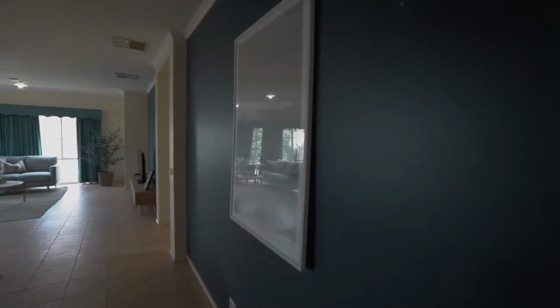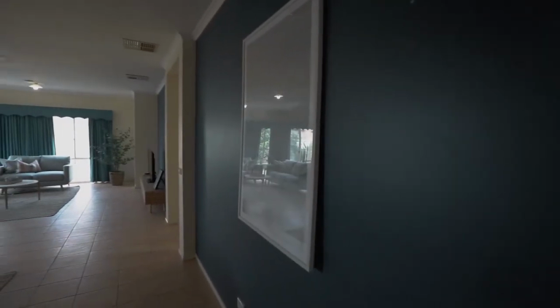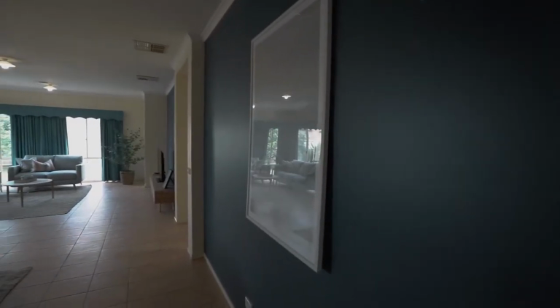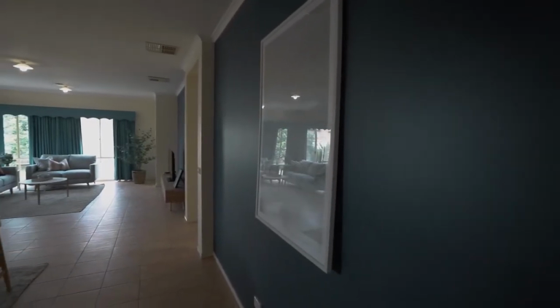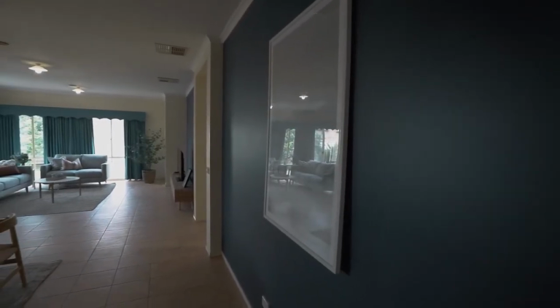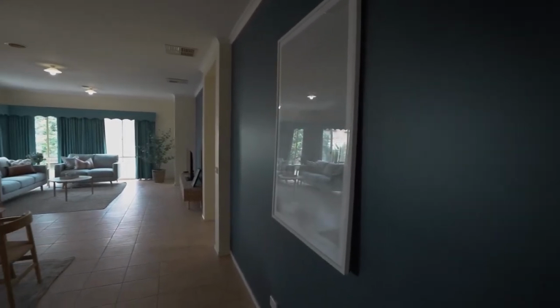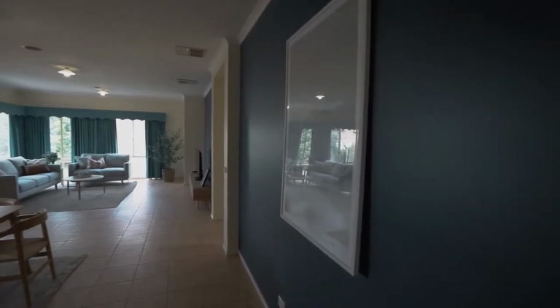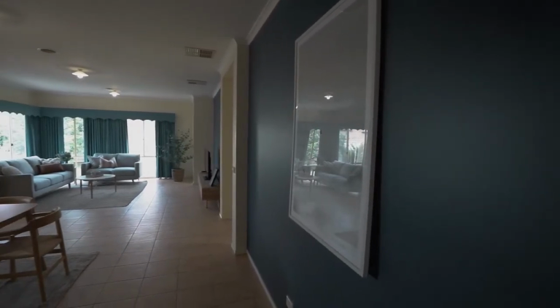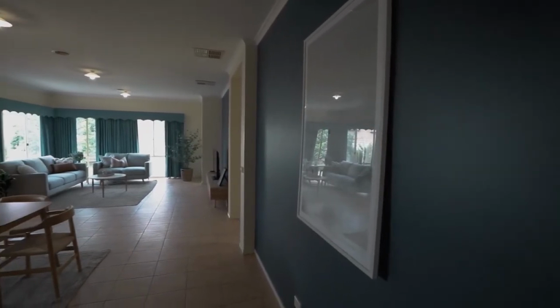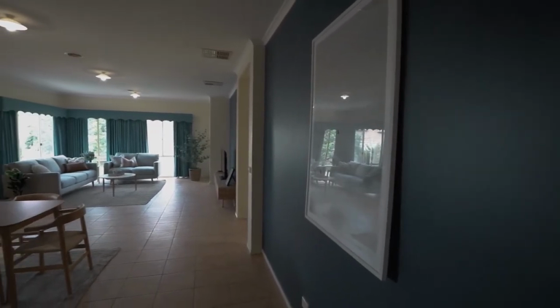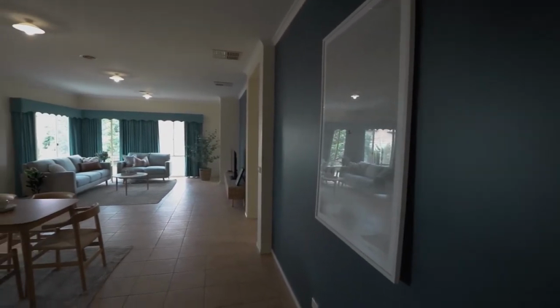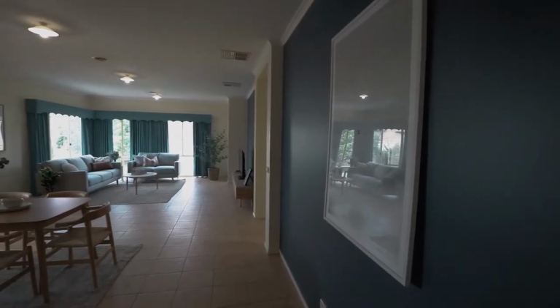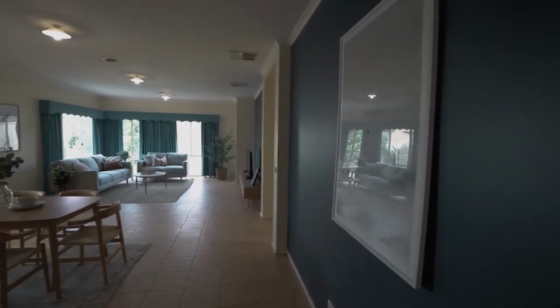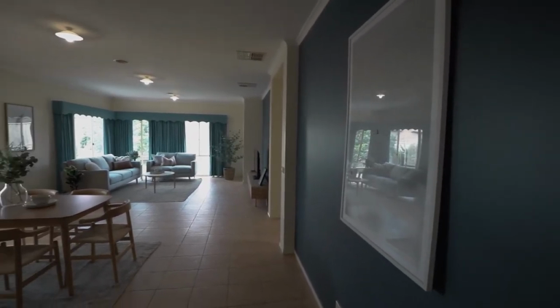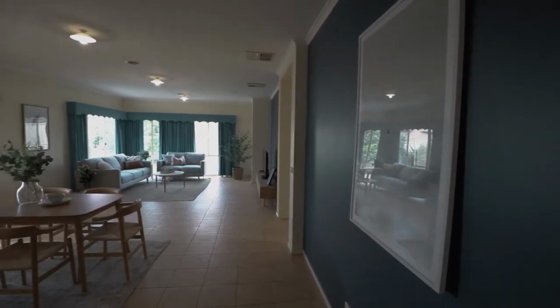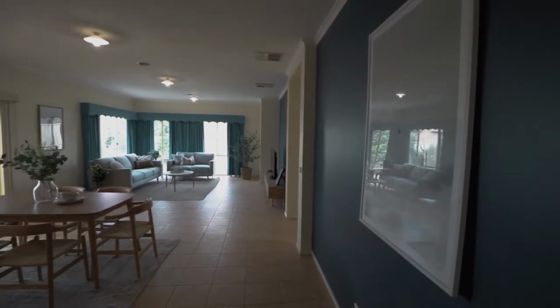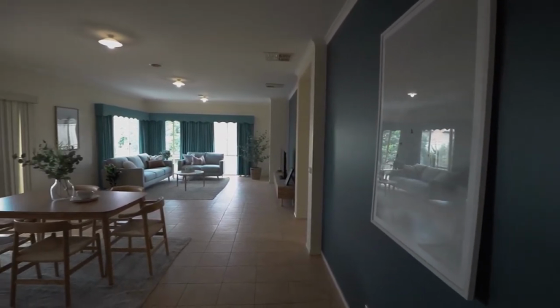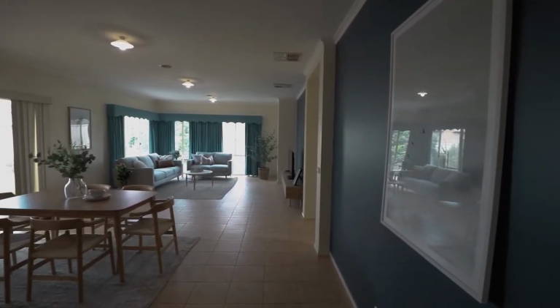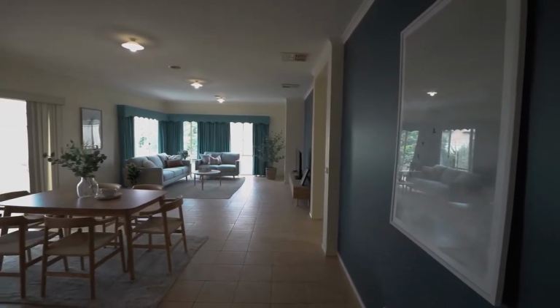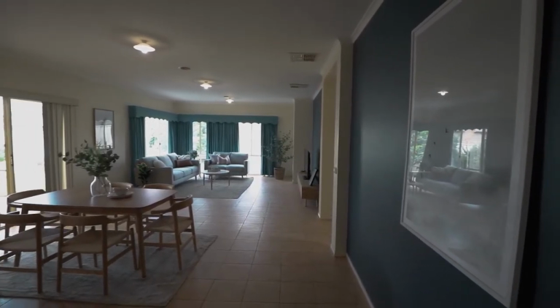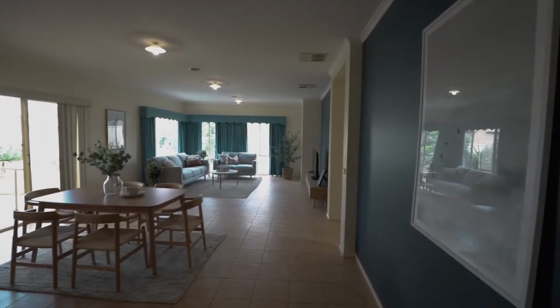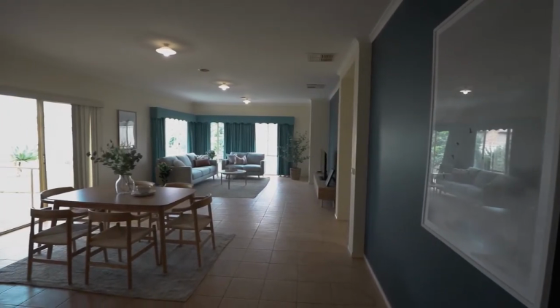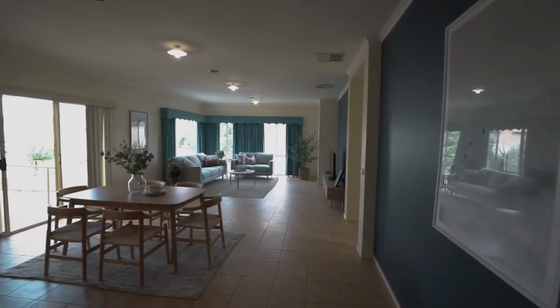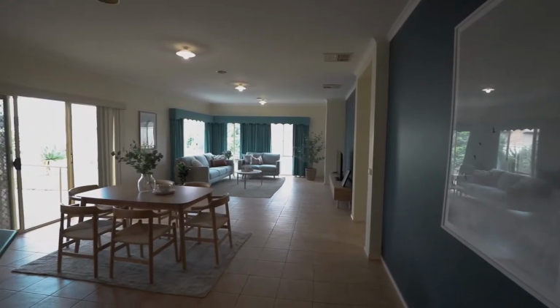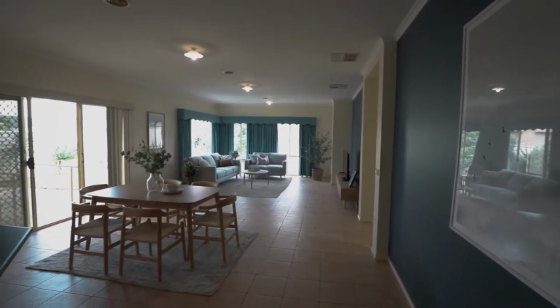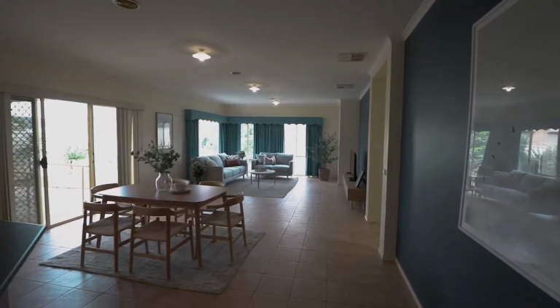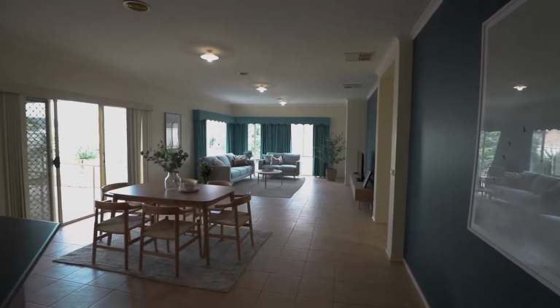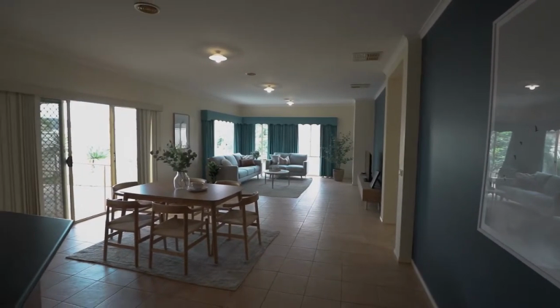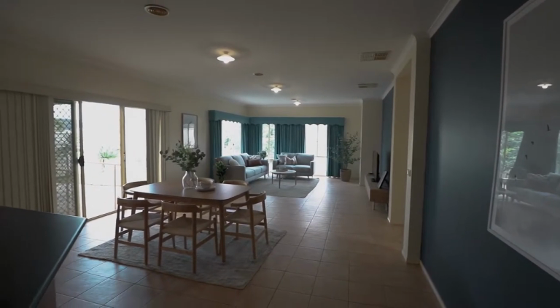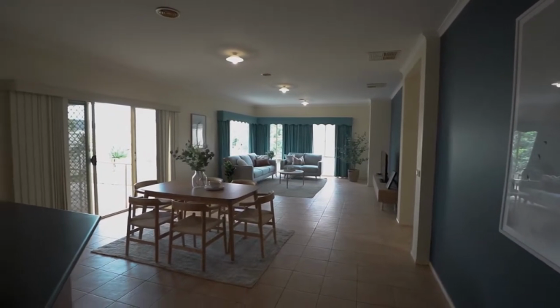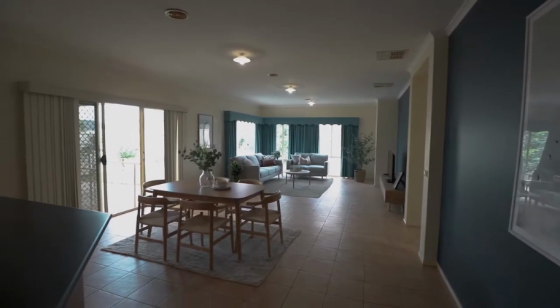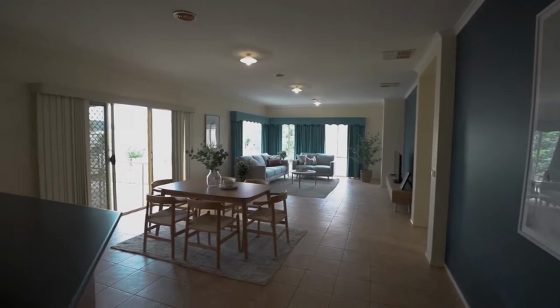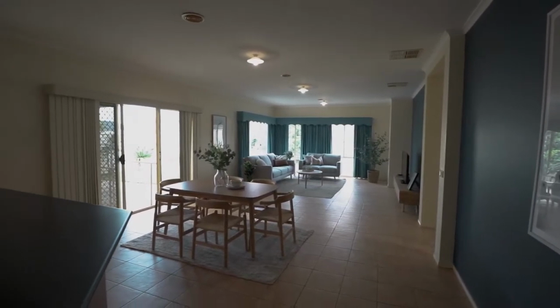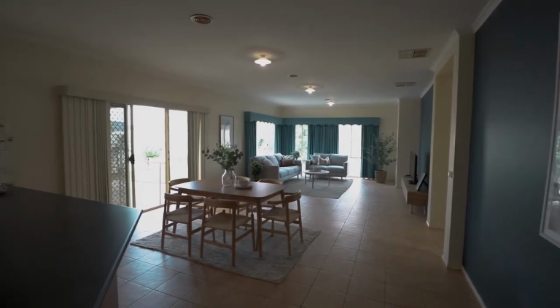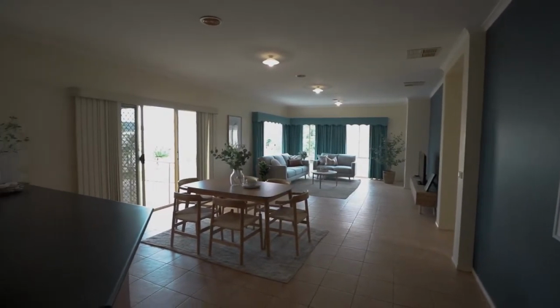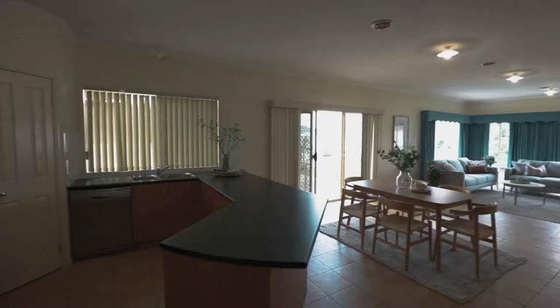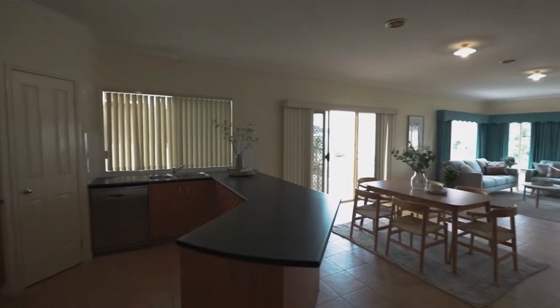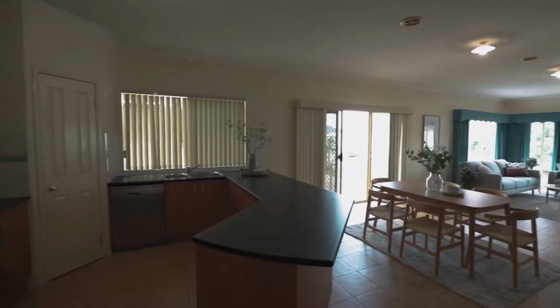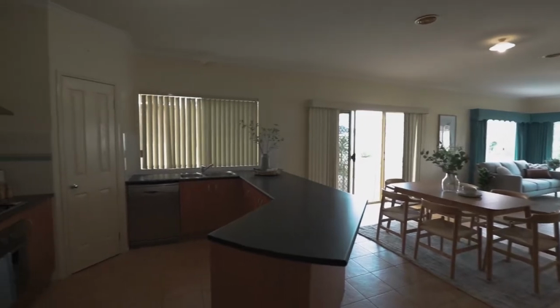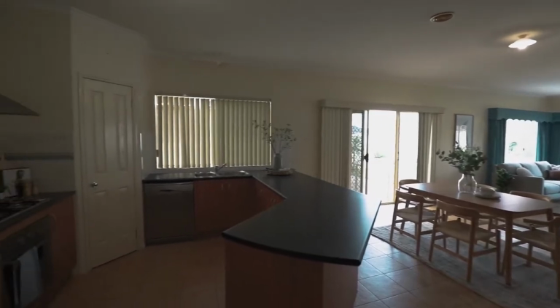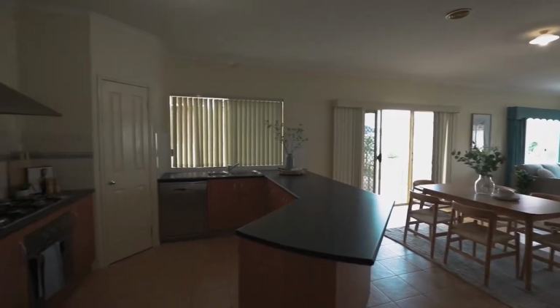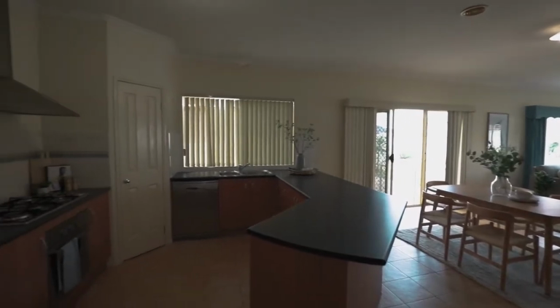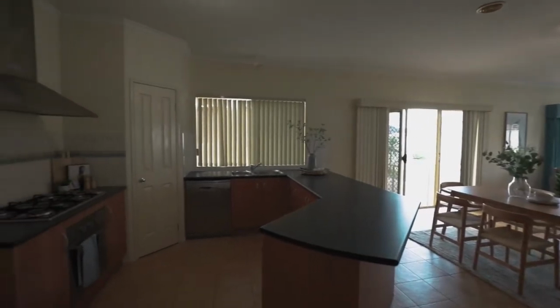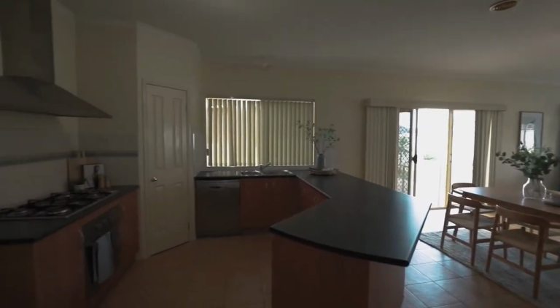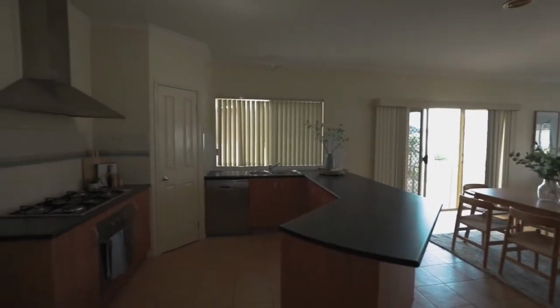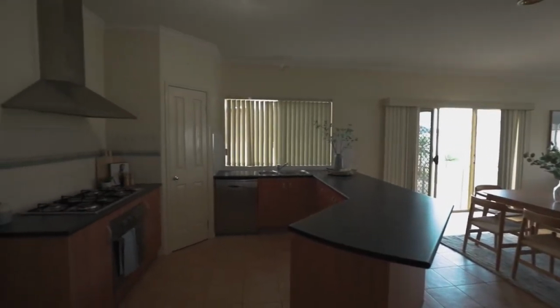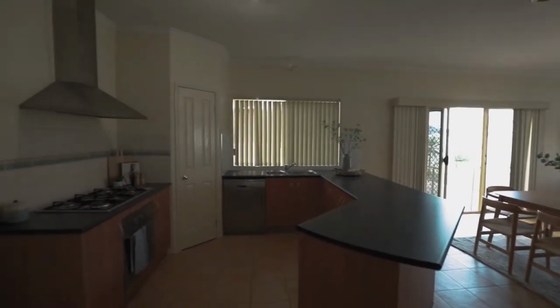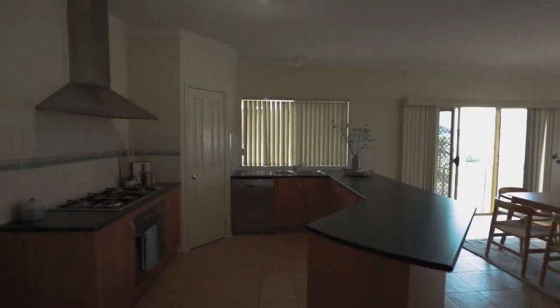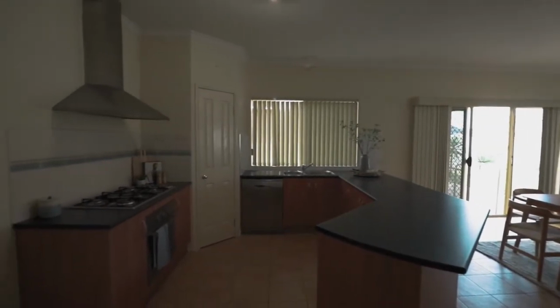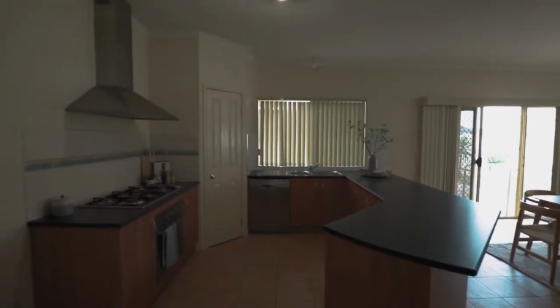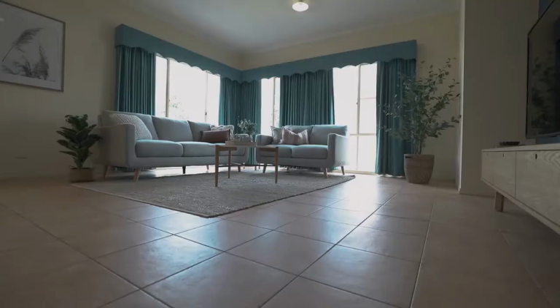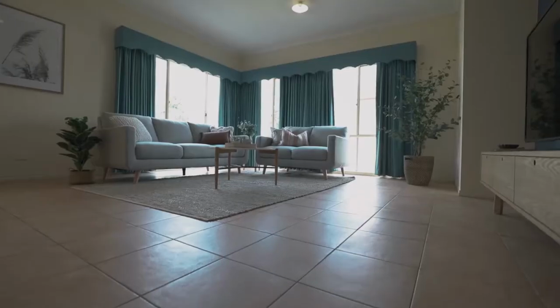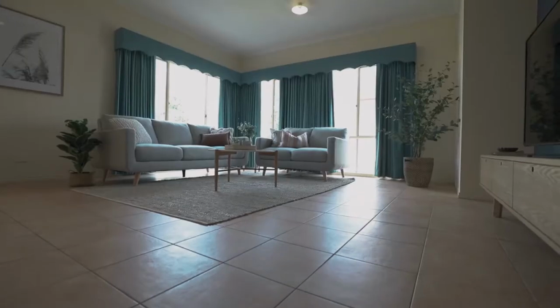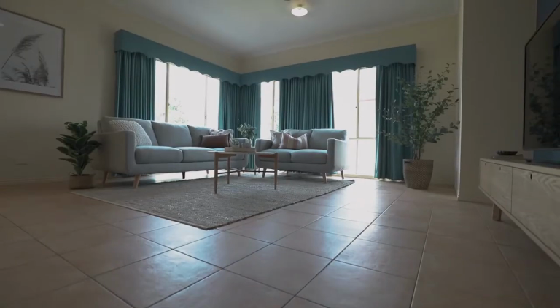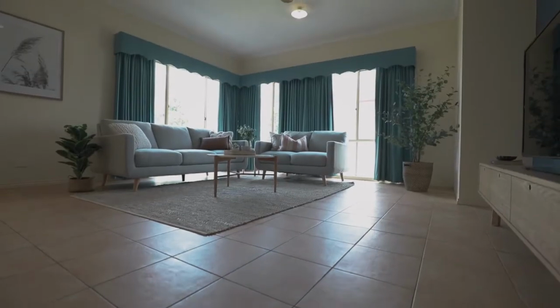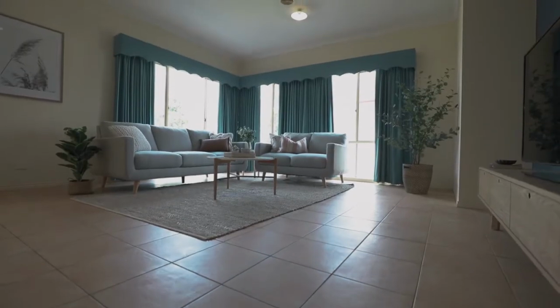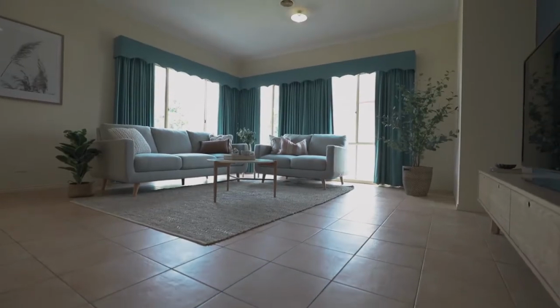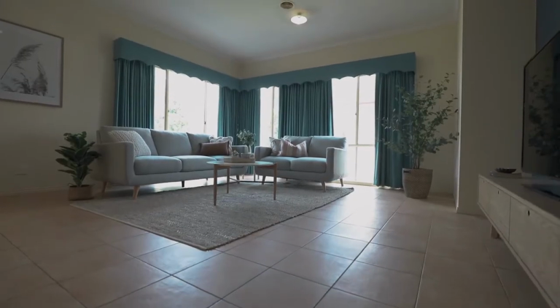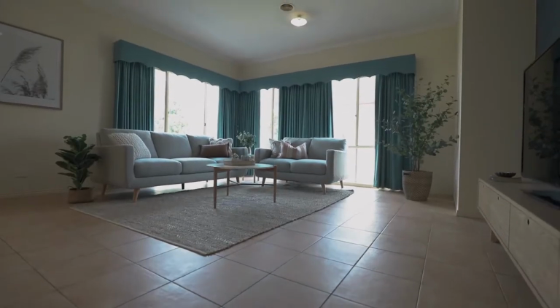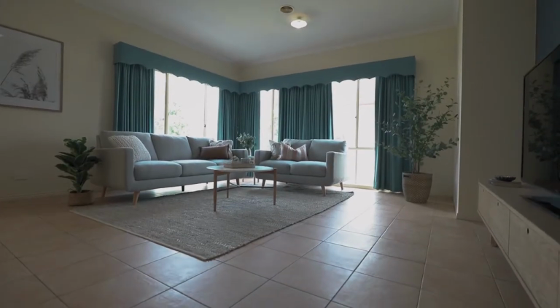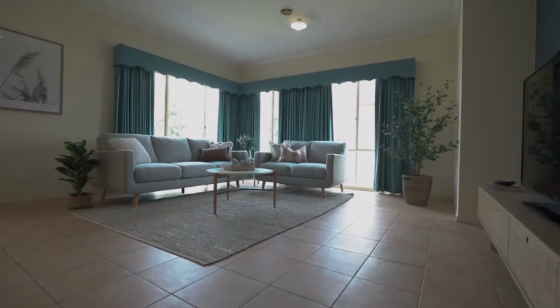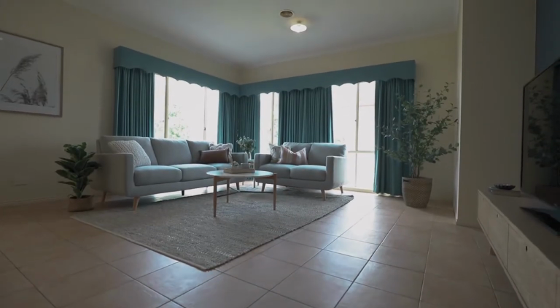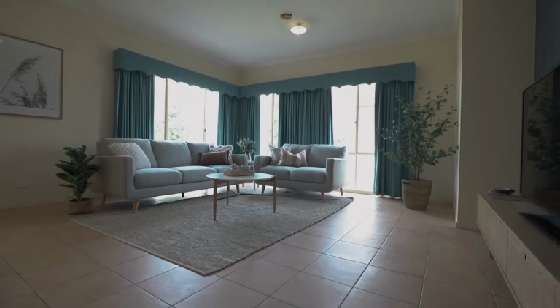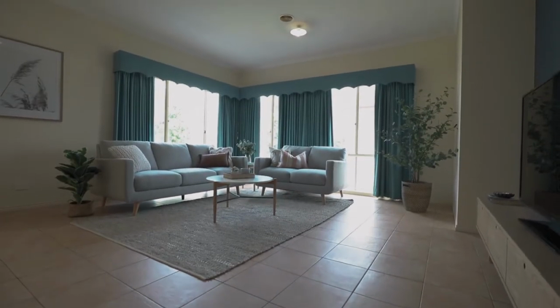The open-floor plan includes a family-sized kitchen, dining area, and a spacious living room filled with large windows and natural light.